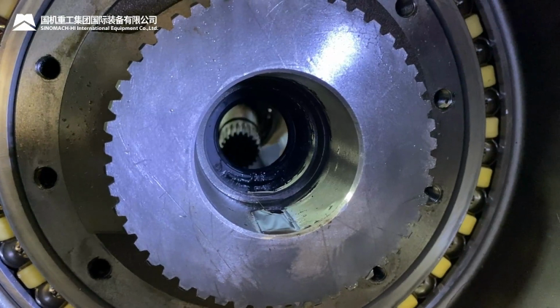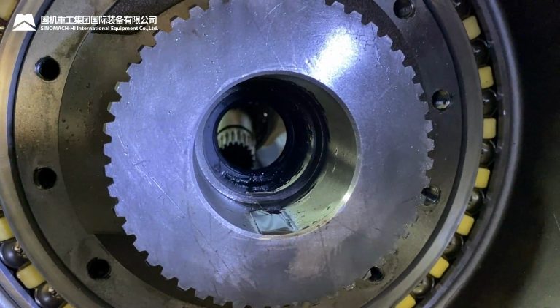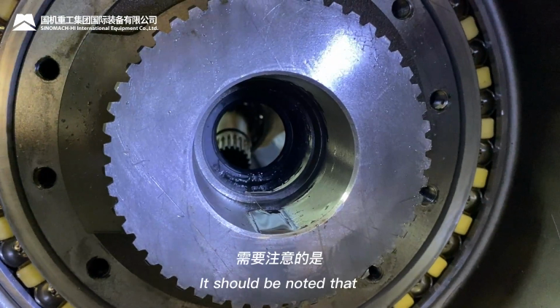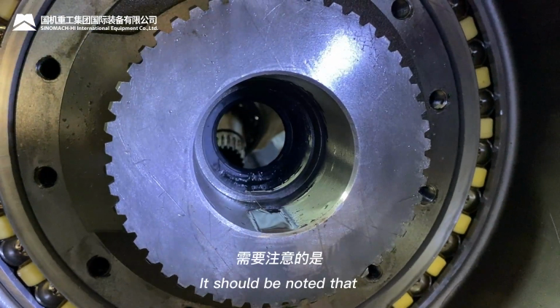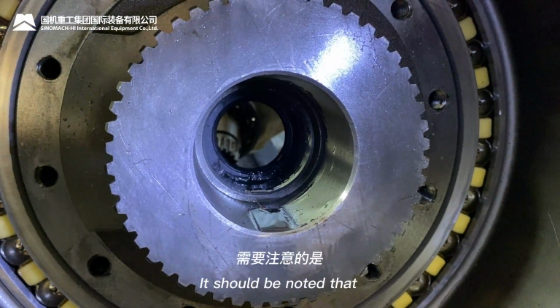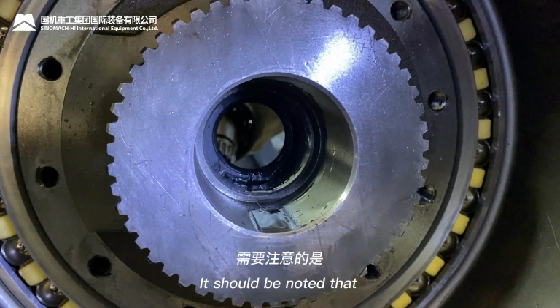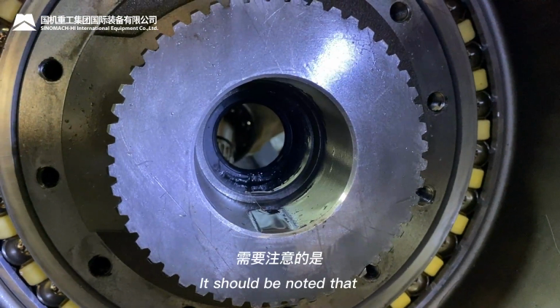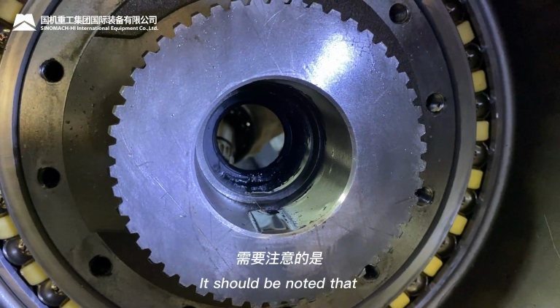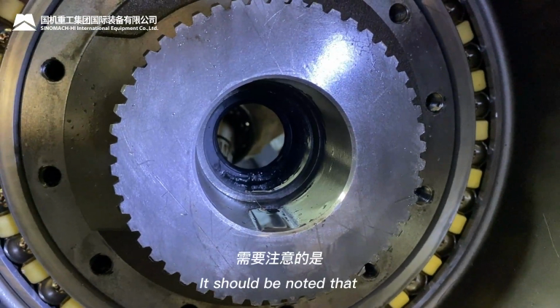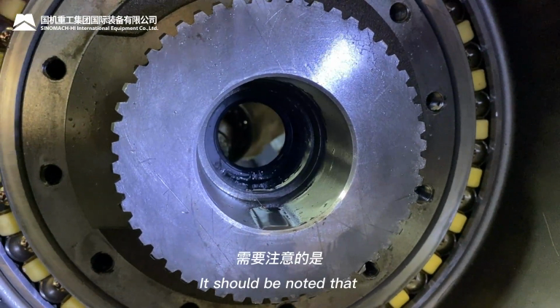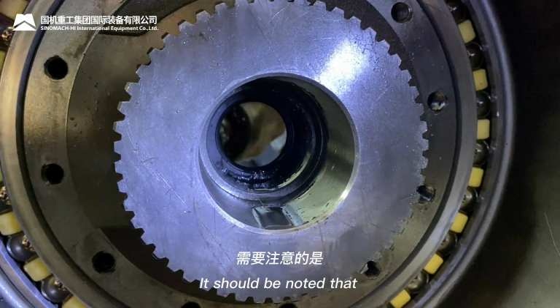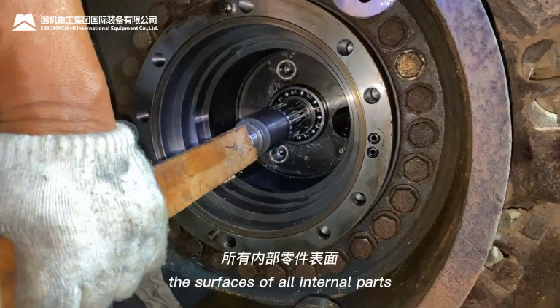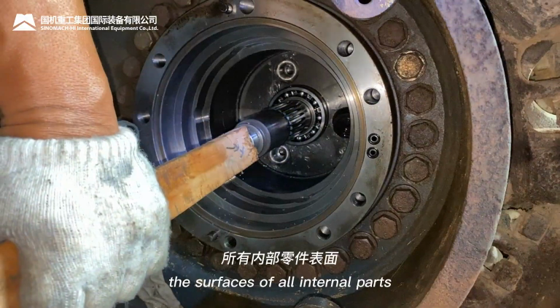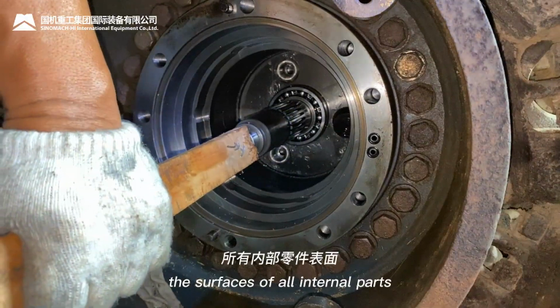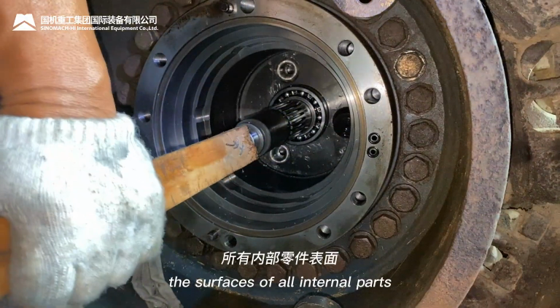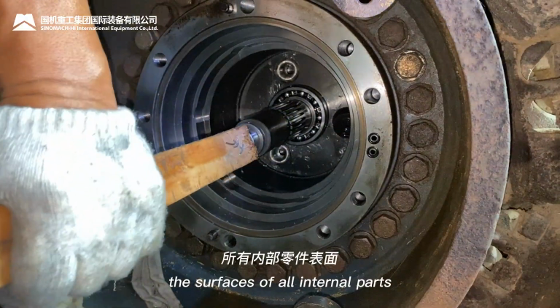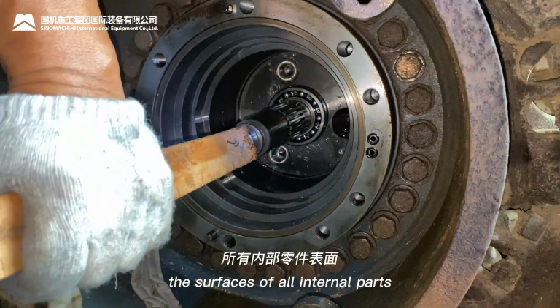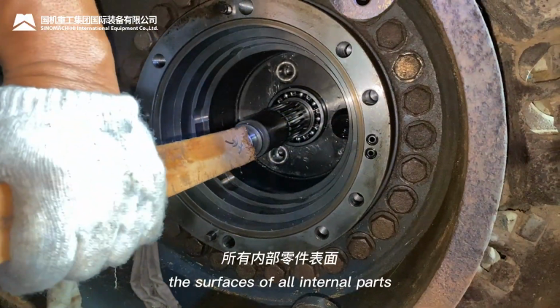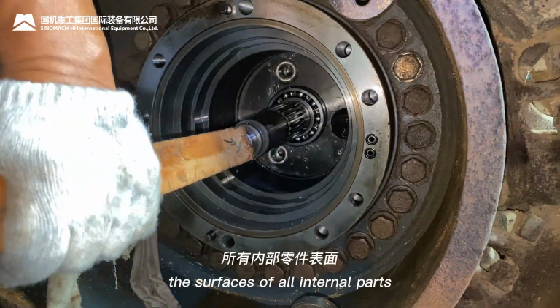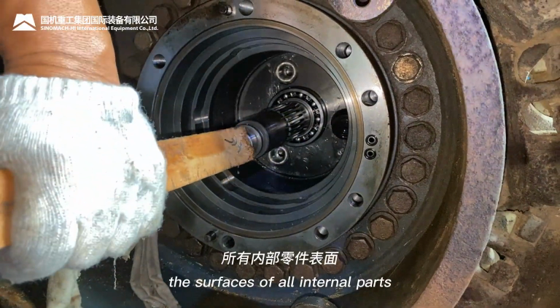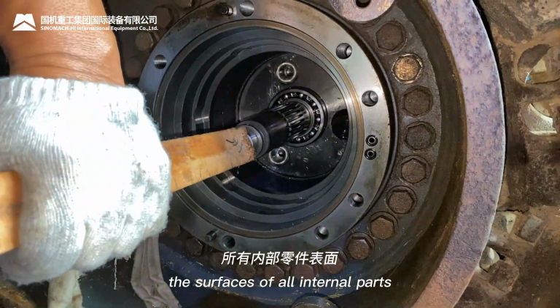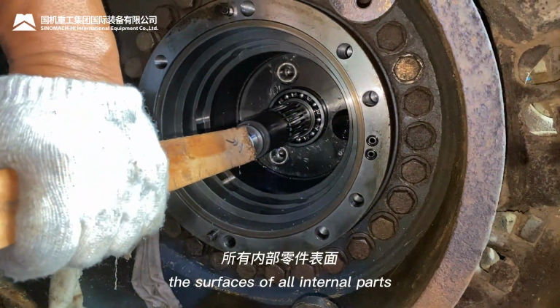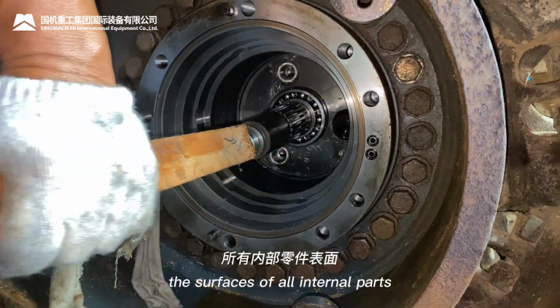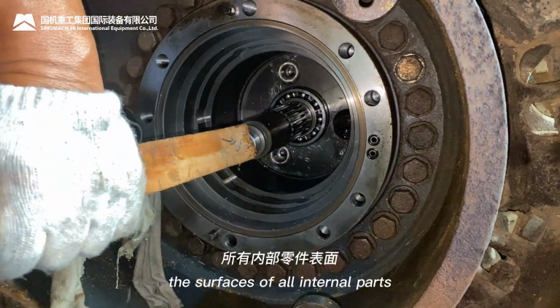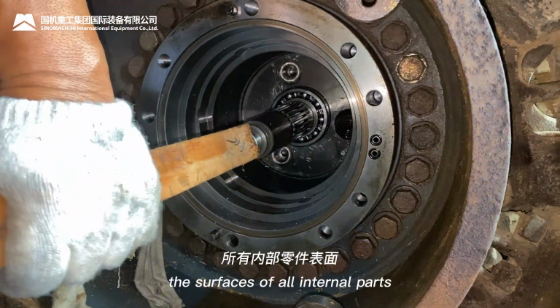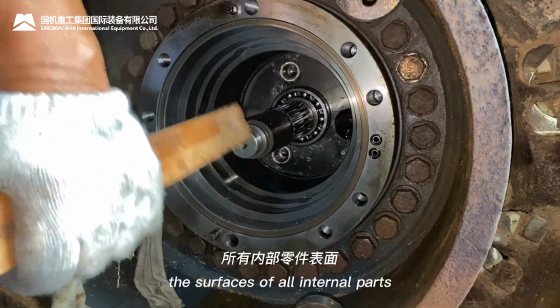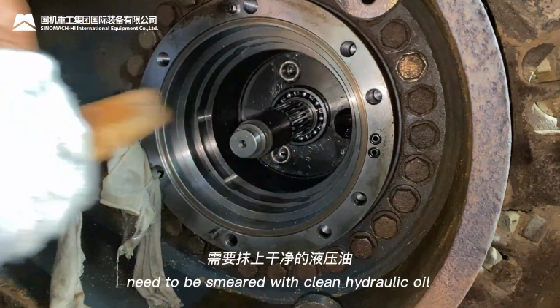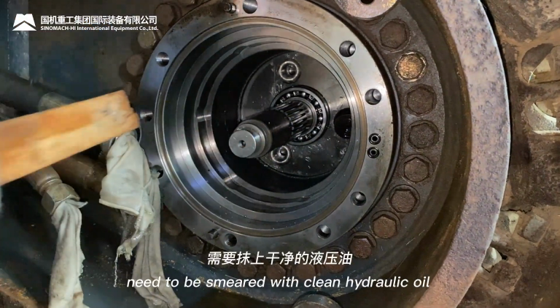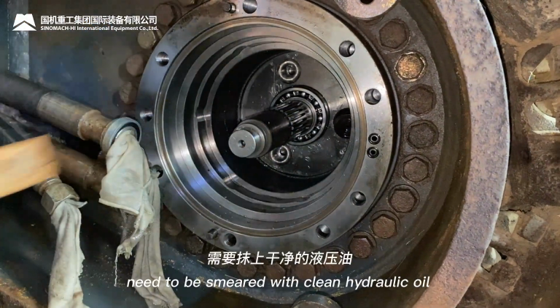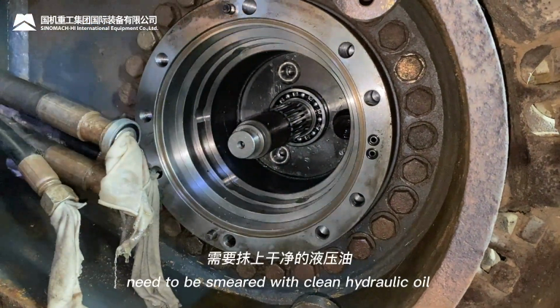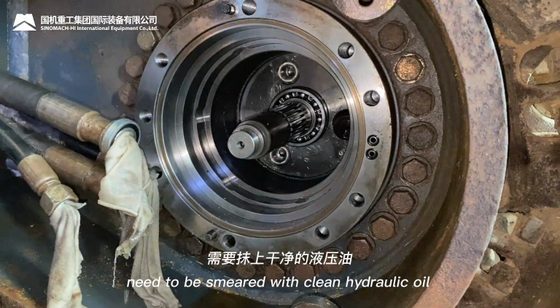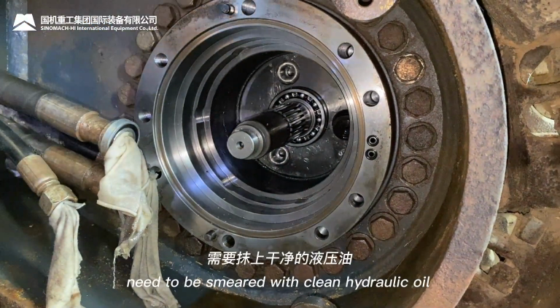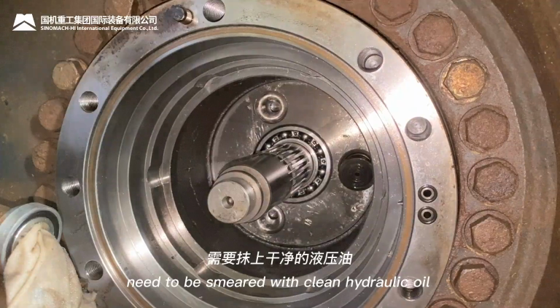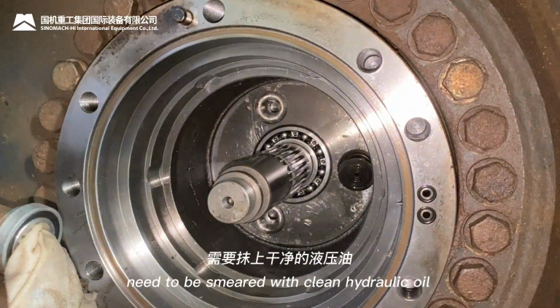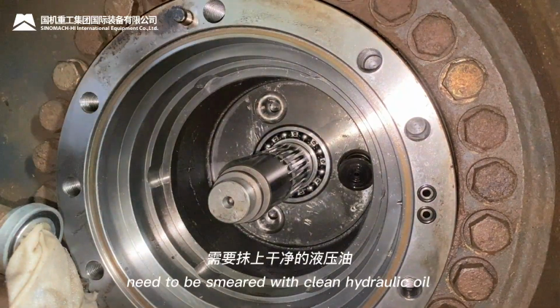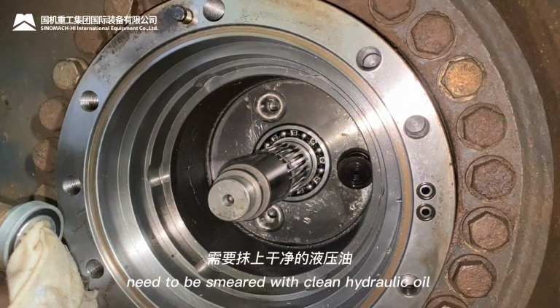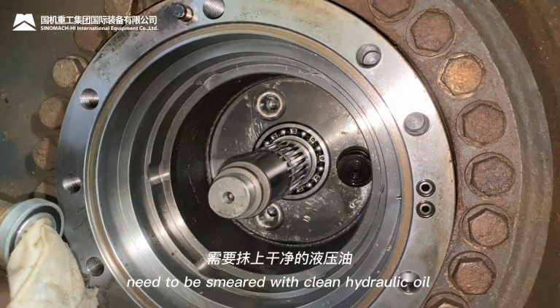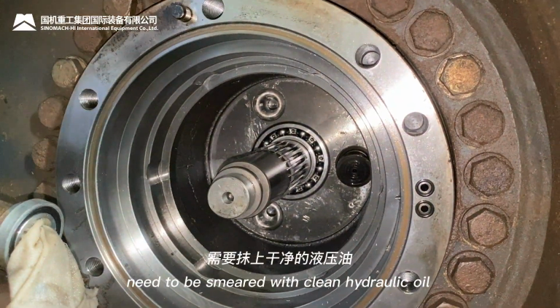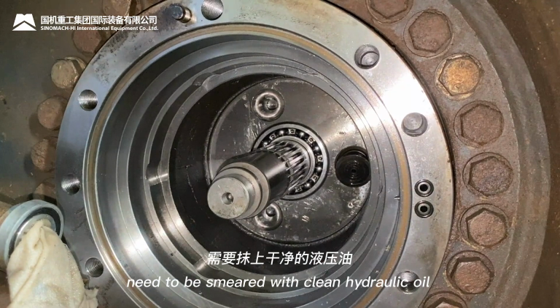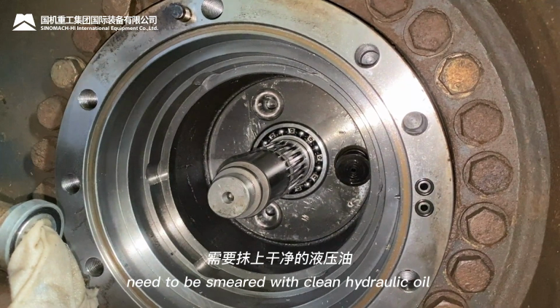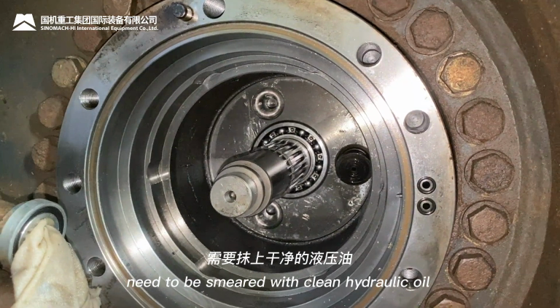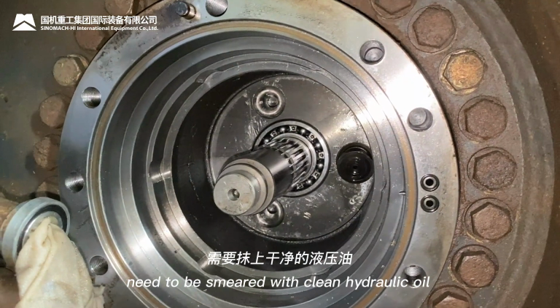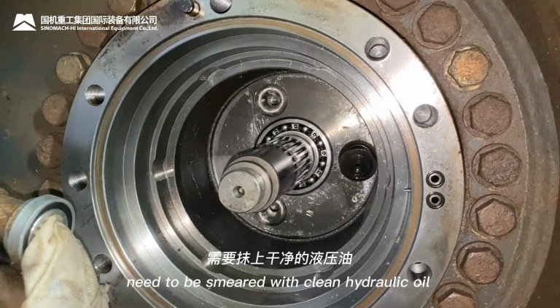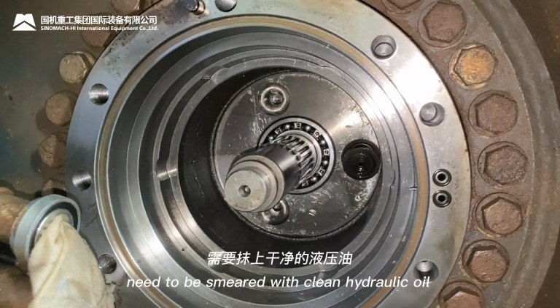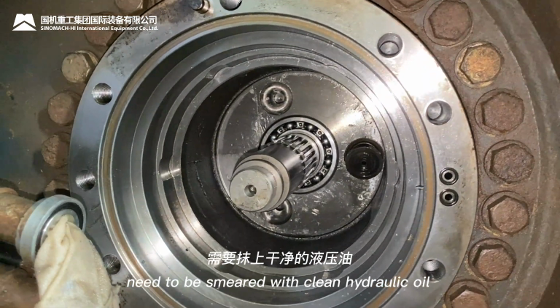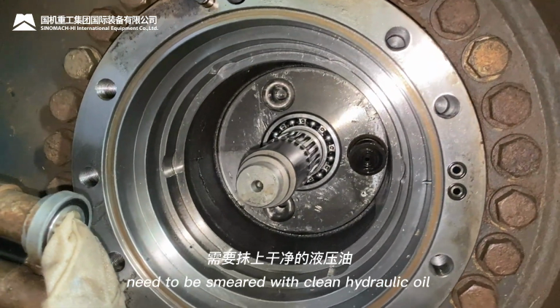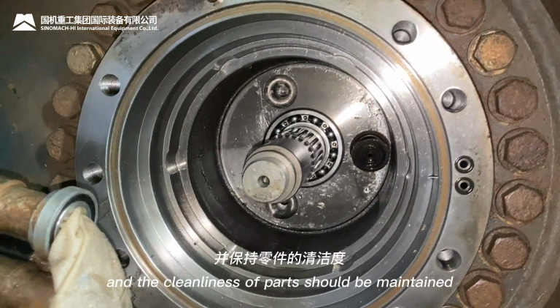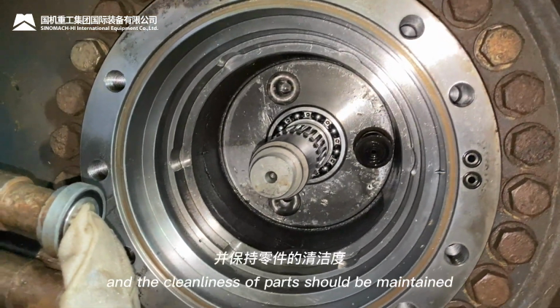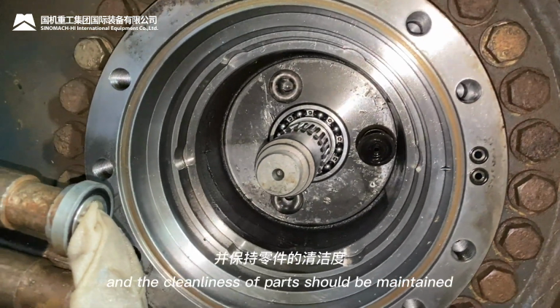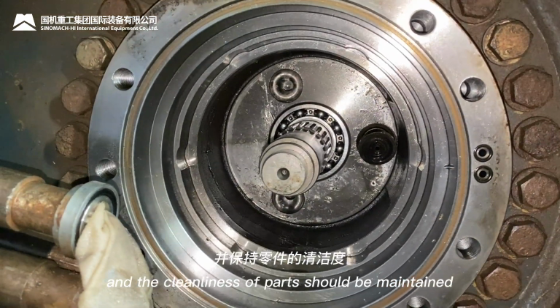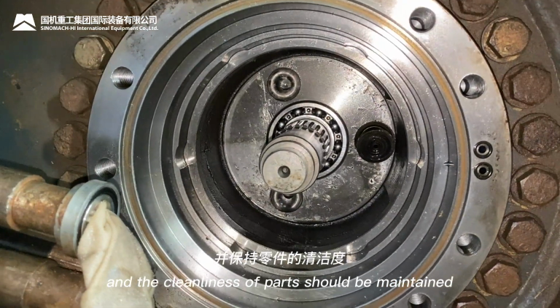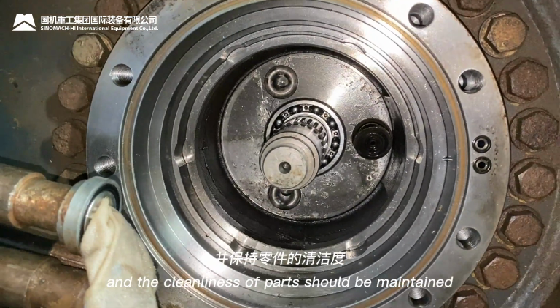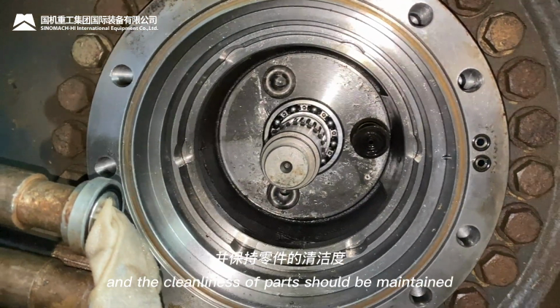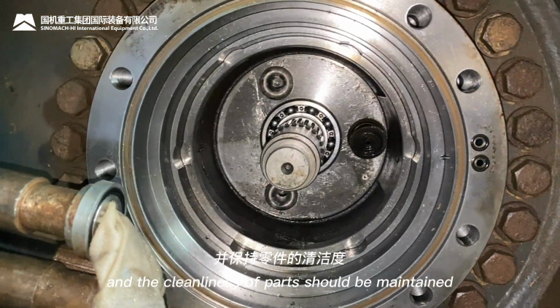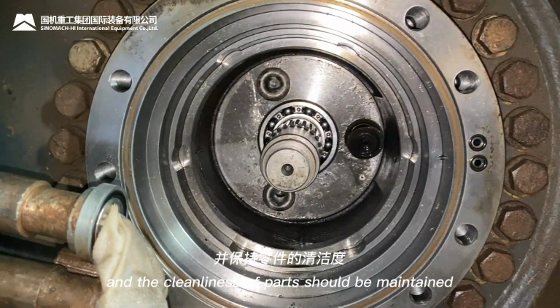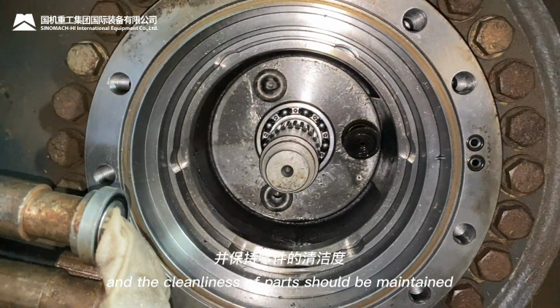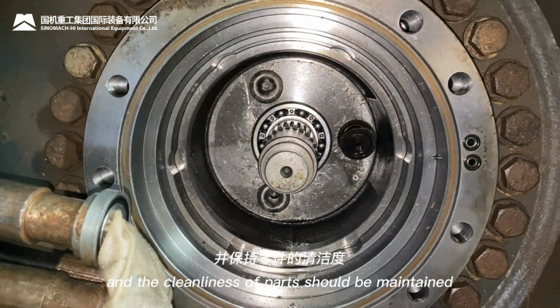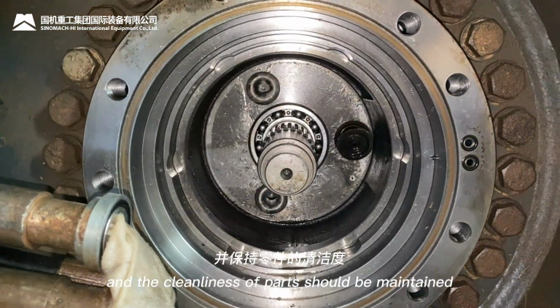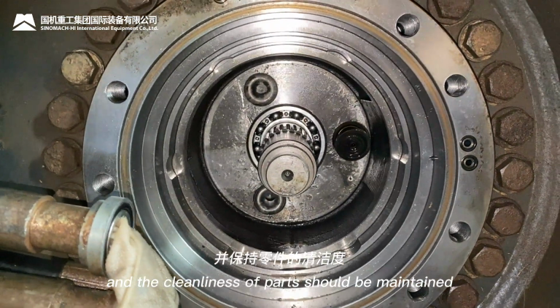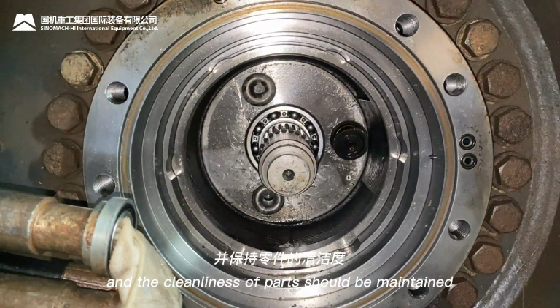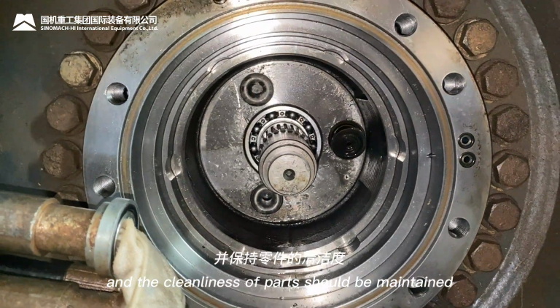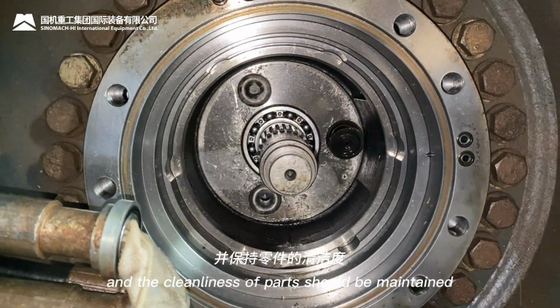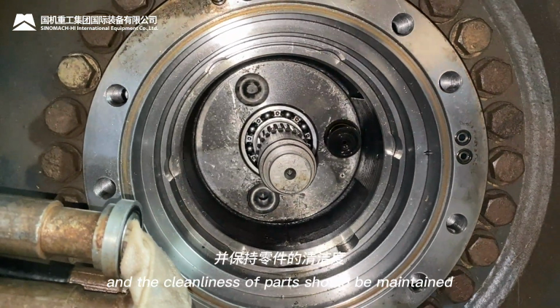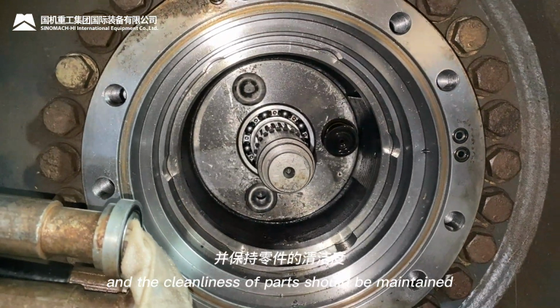It should be noted that the surfaces of all internal parts need to be smeared with clean hydraulic oil, and the cleanliness of parts should be maintained throughout assembly.